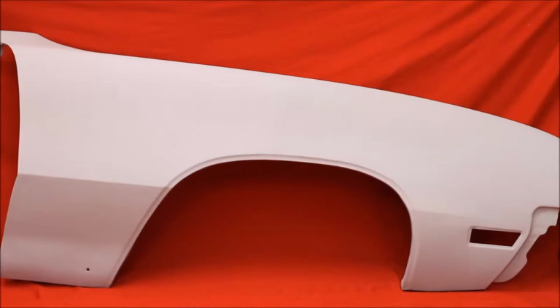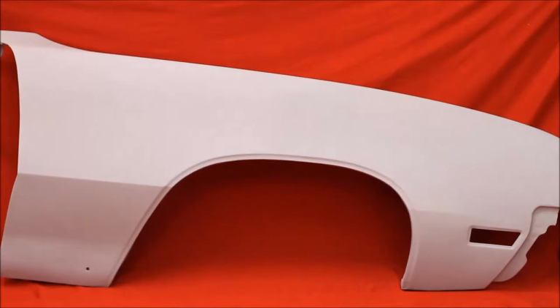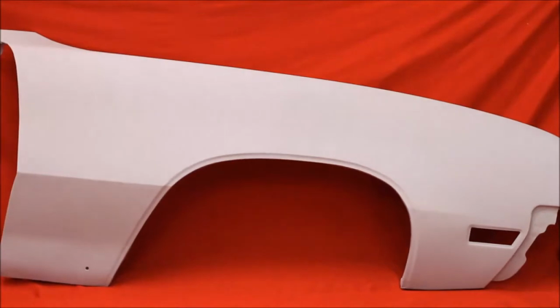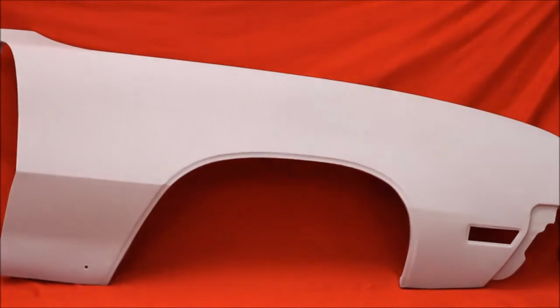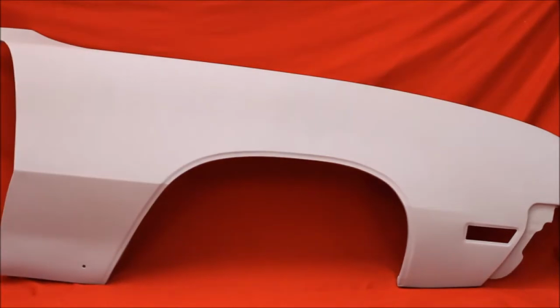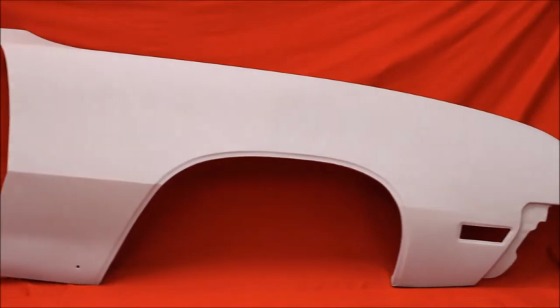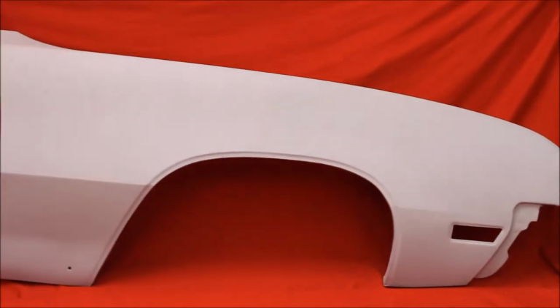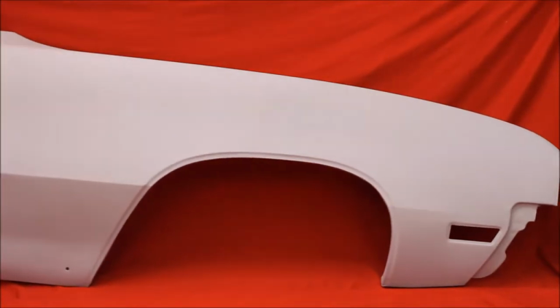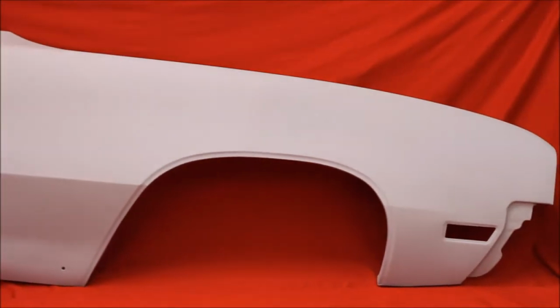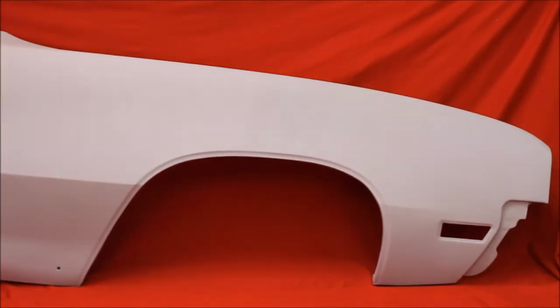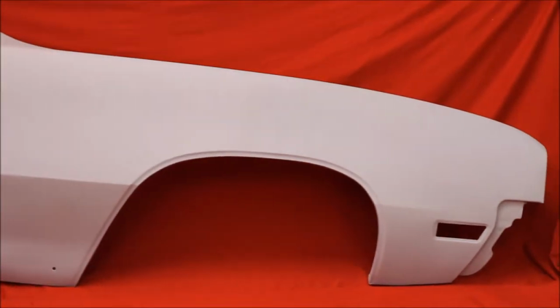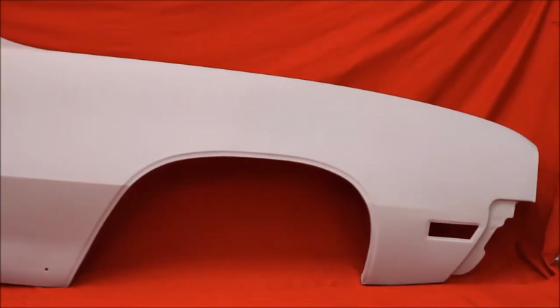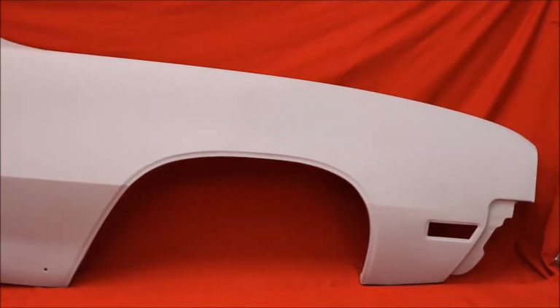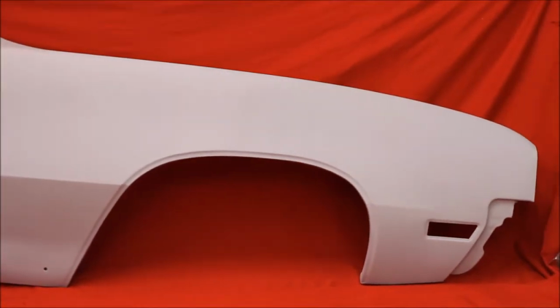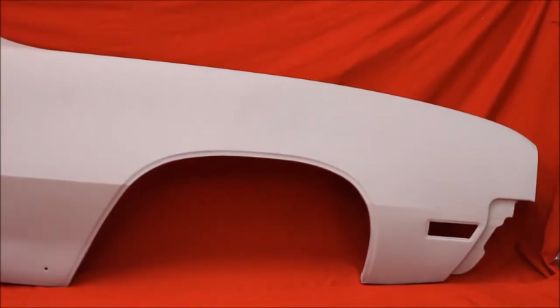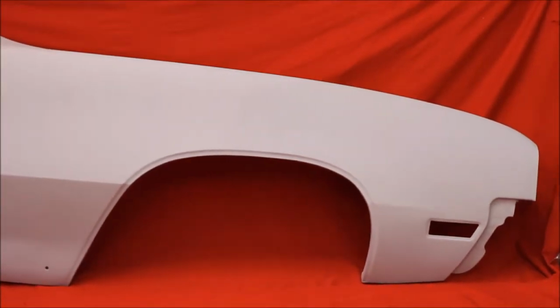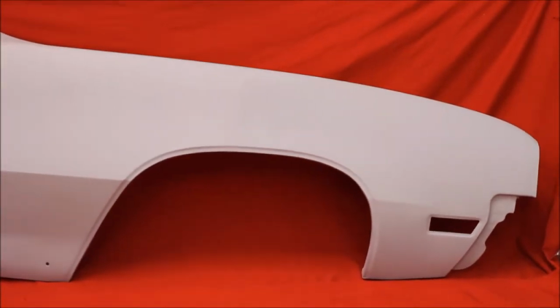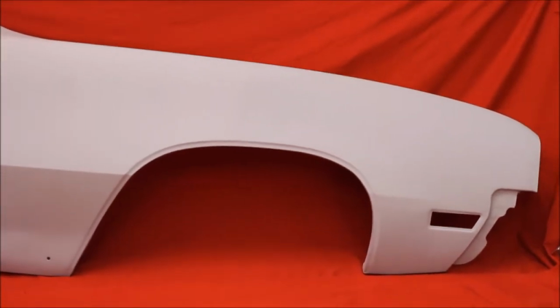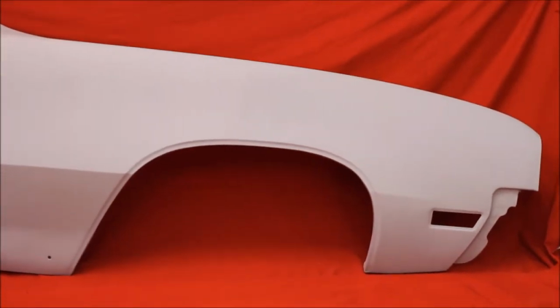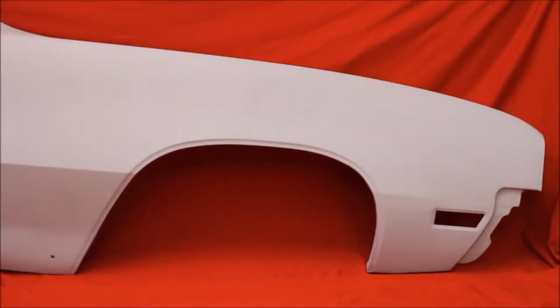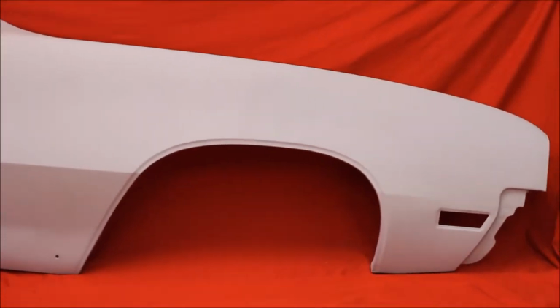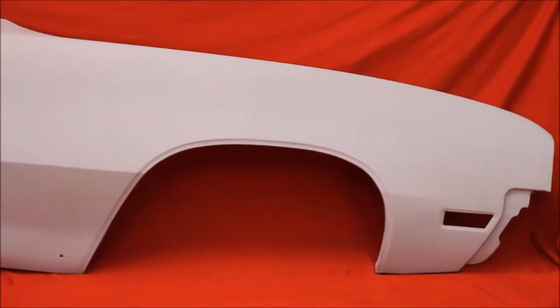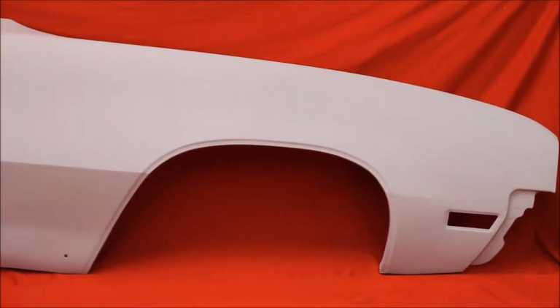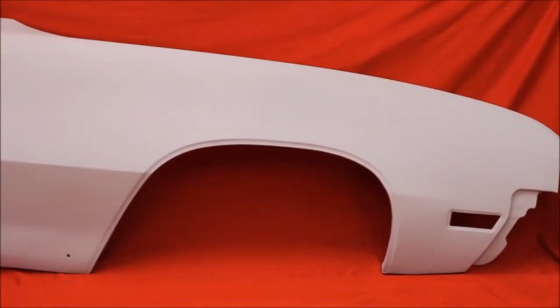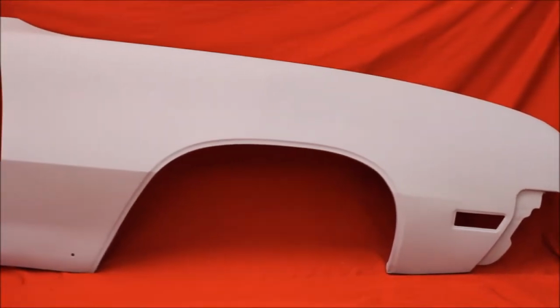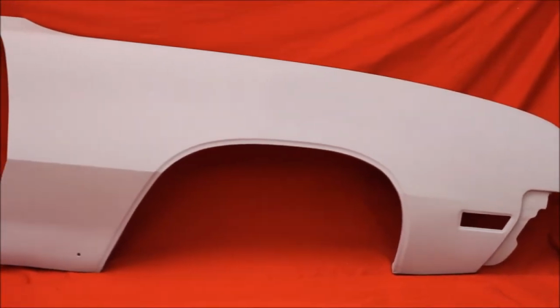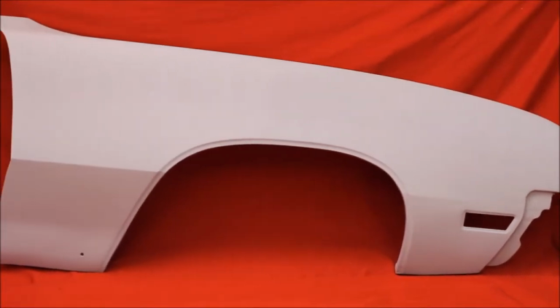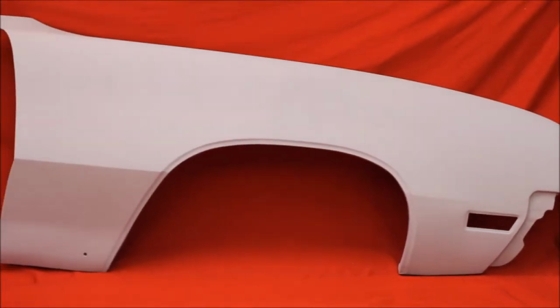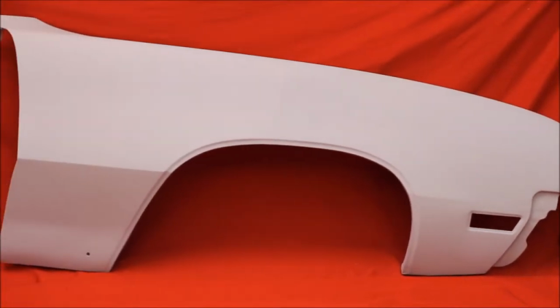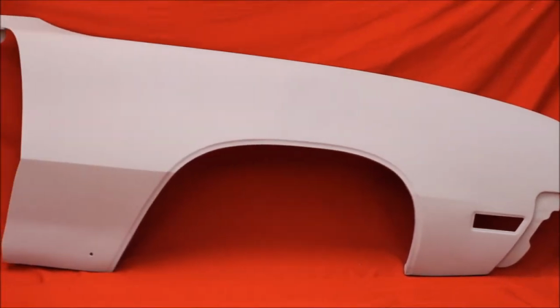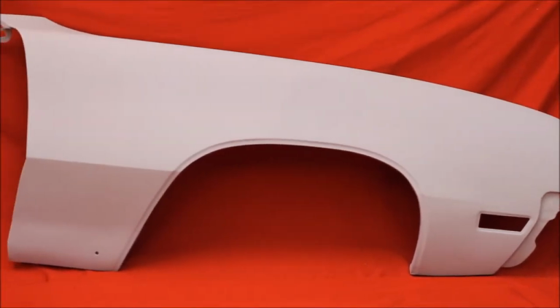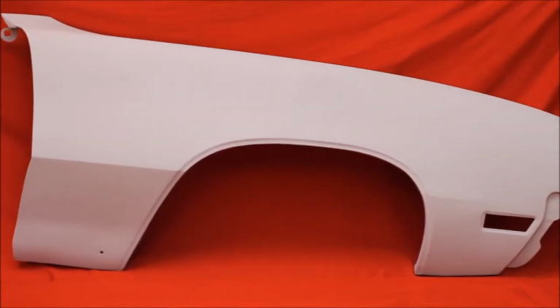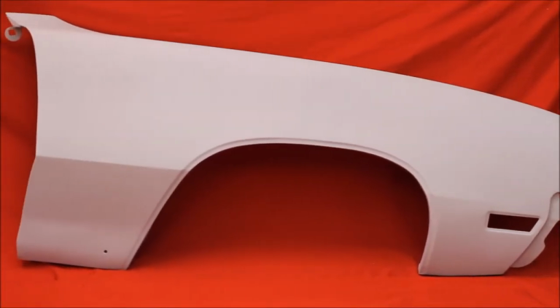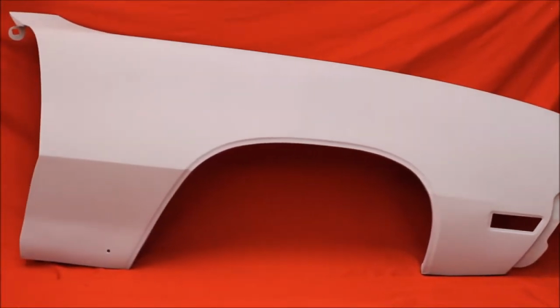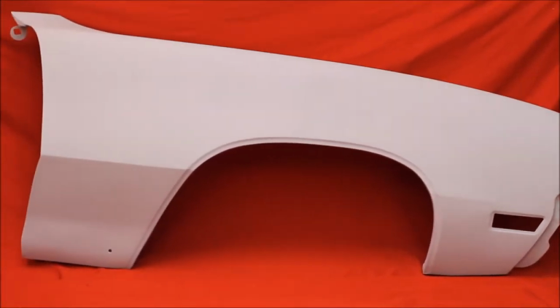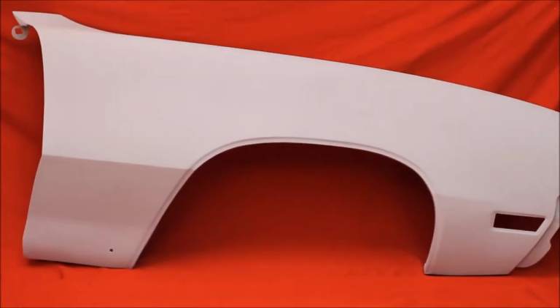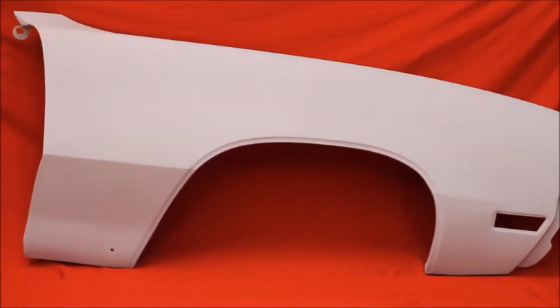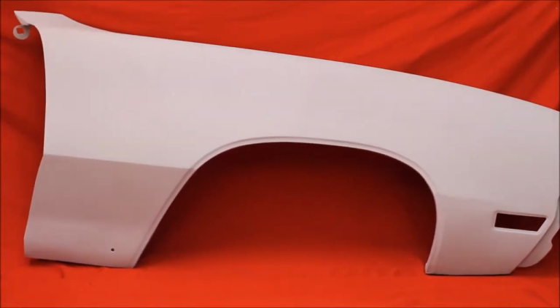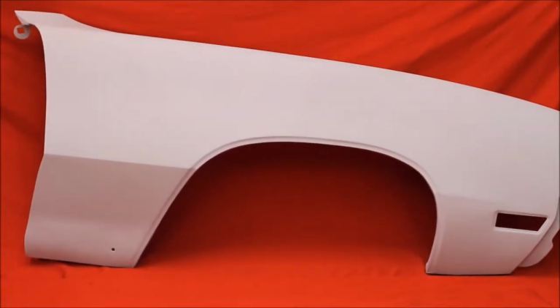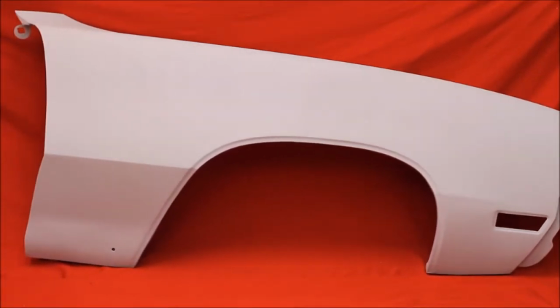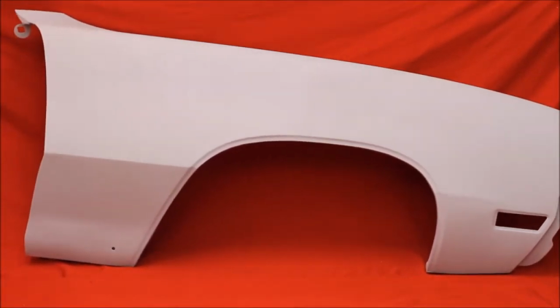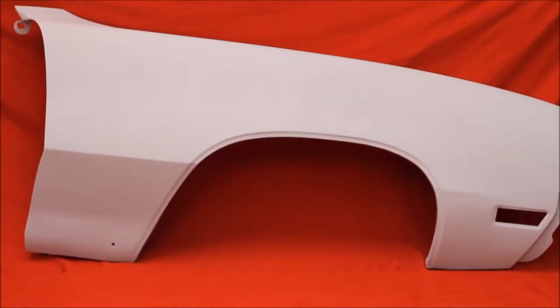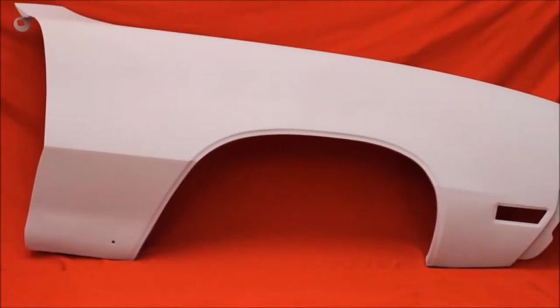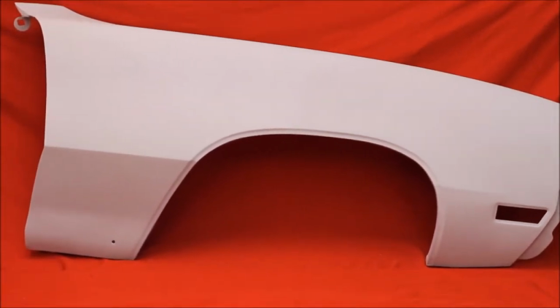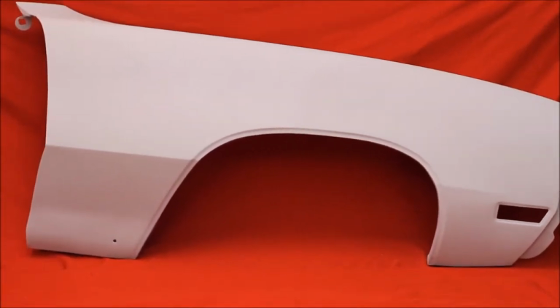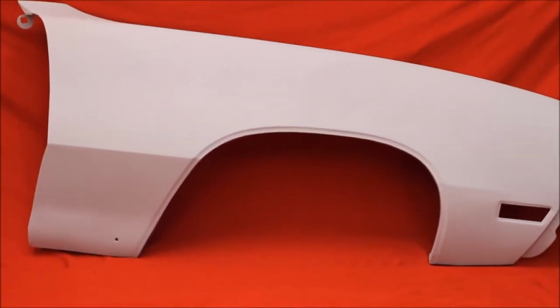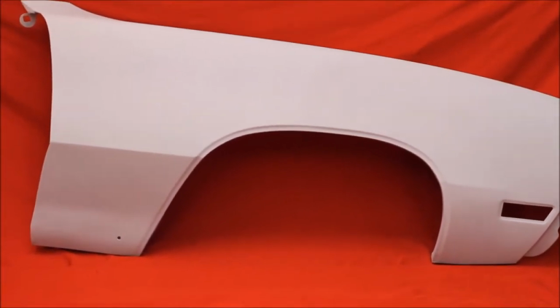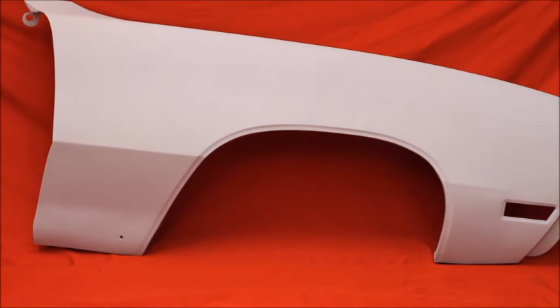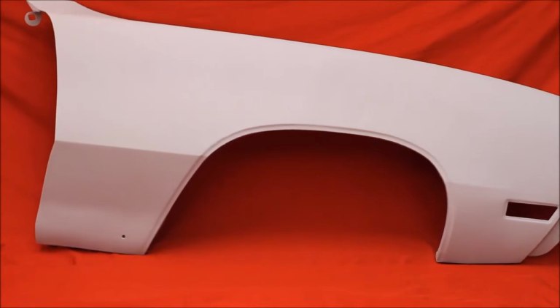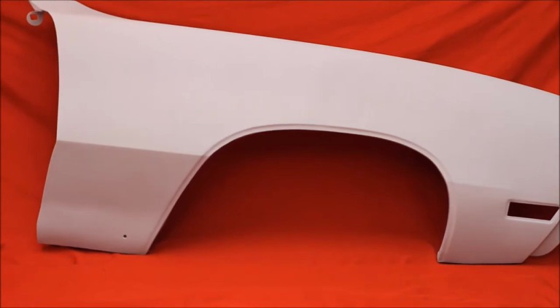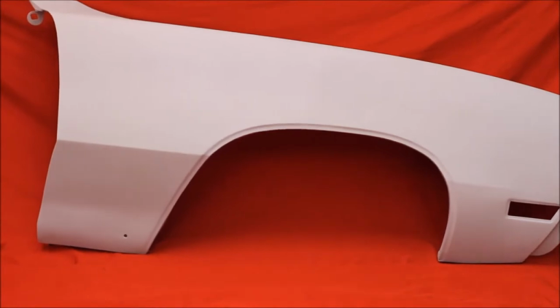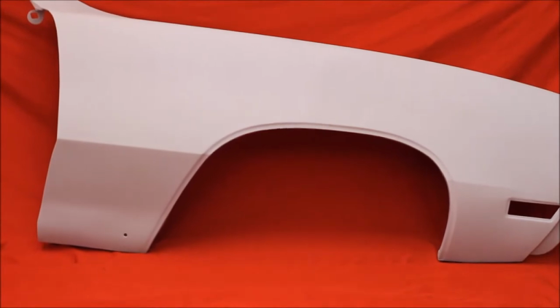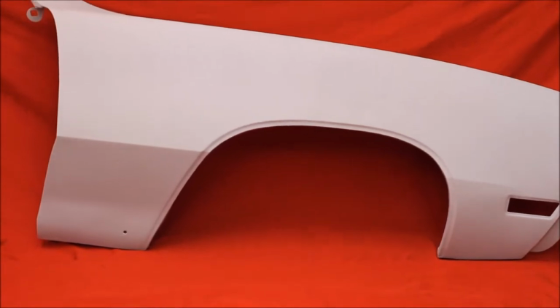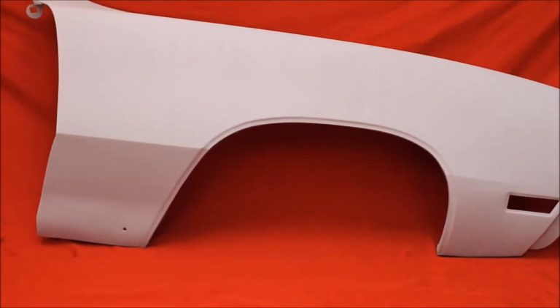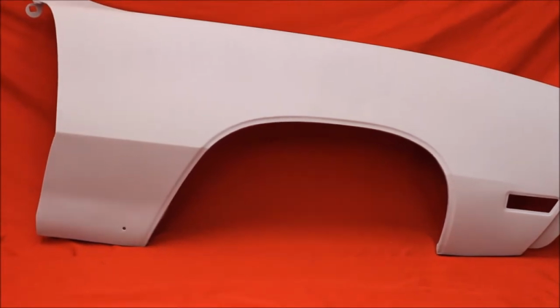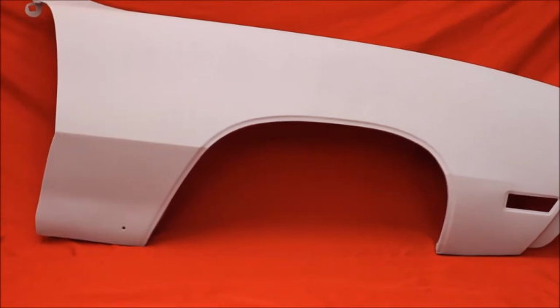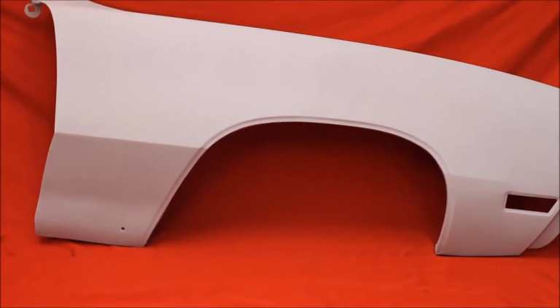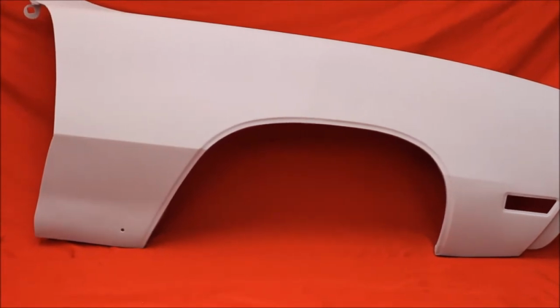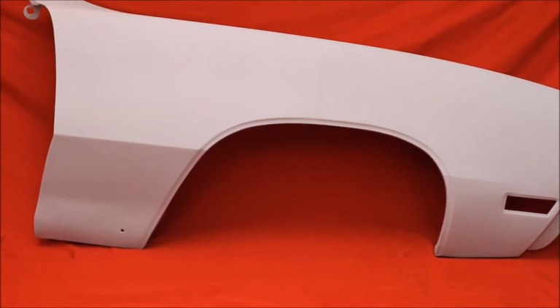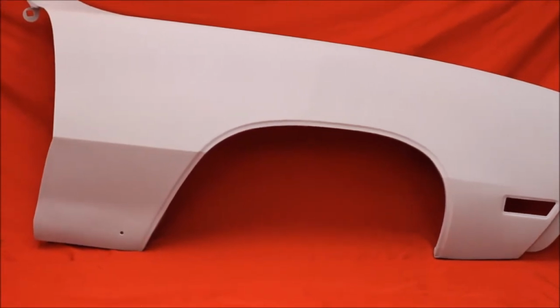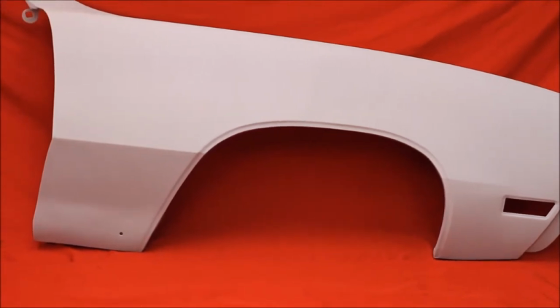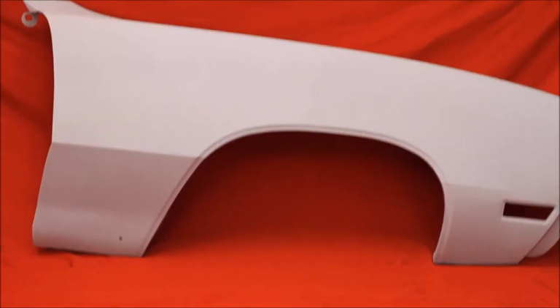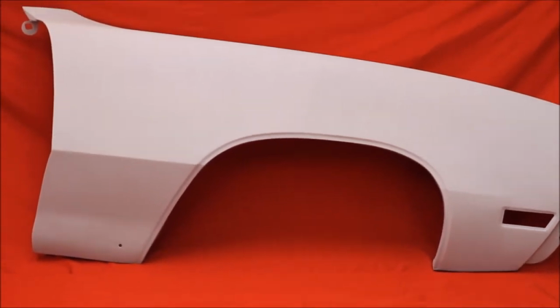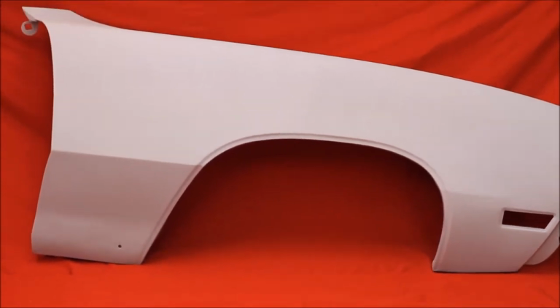There we go, another passenger side 70-72 Skylark fender. These fenders are bead blasted, rust free.